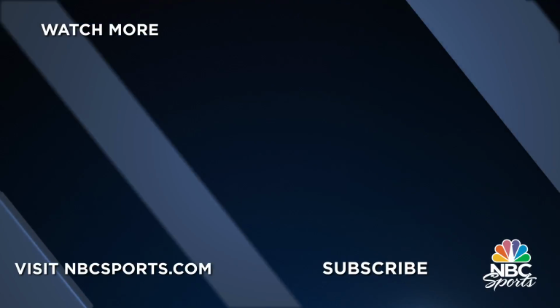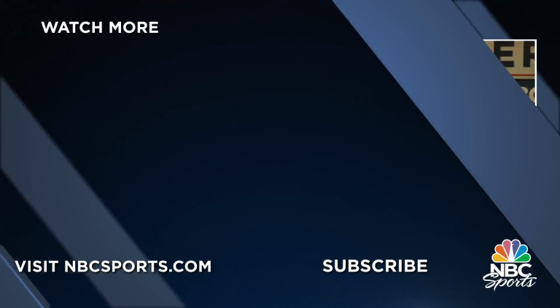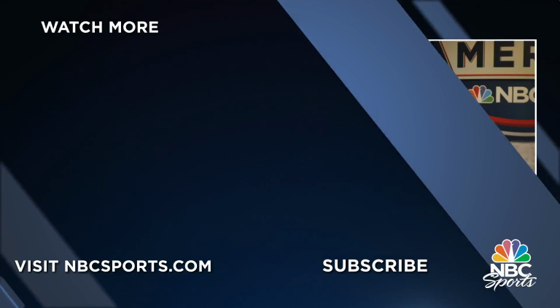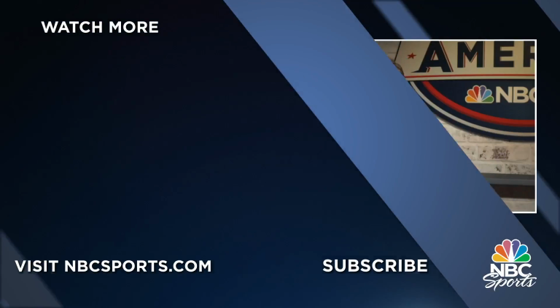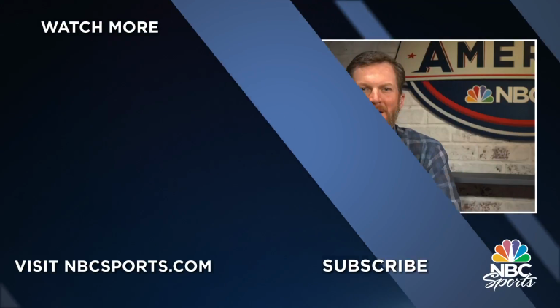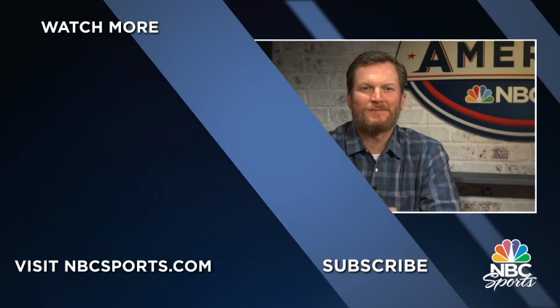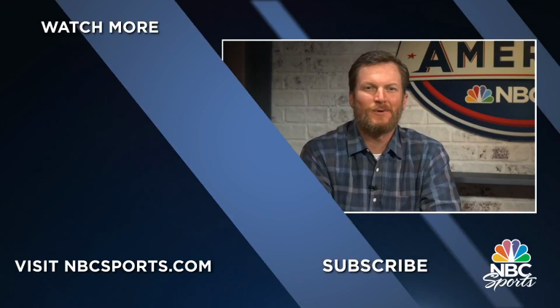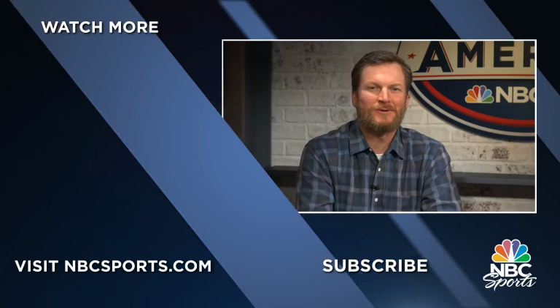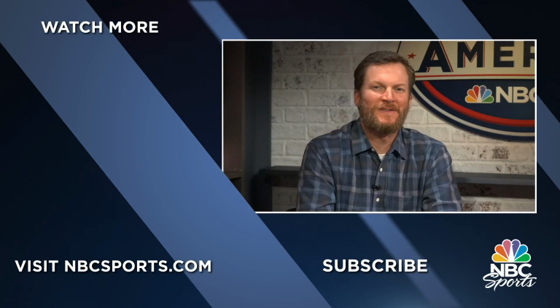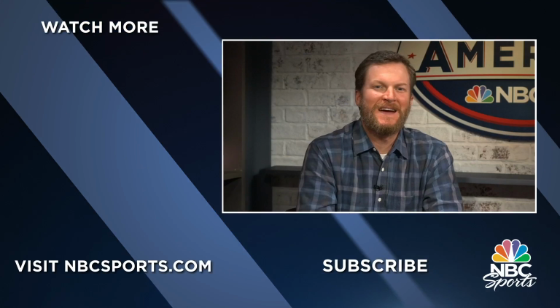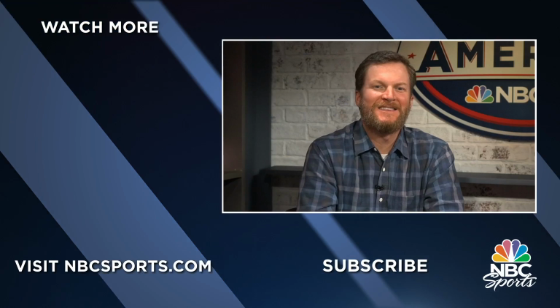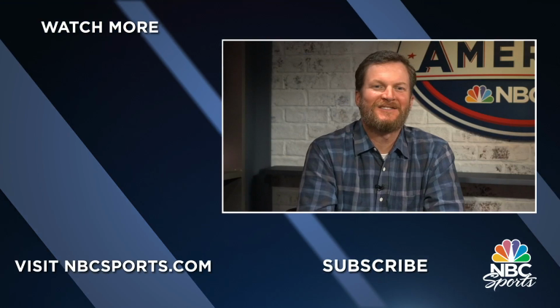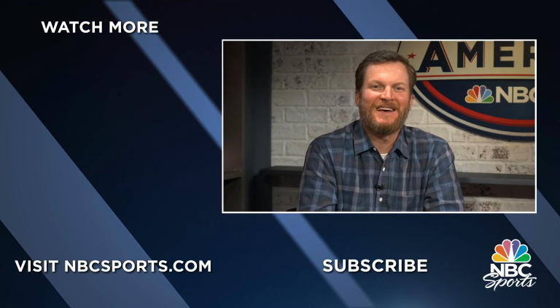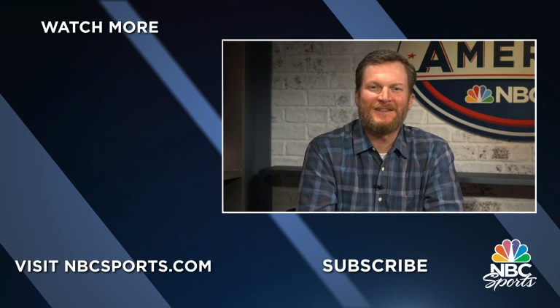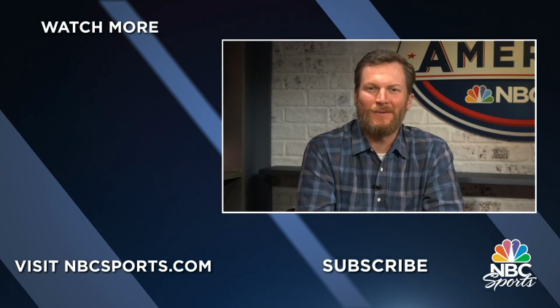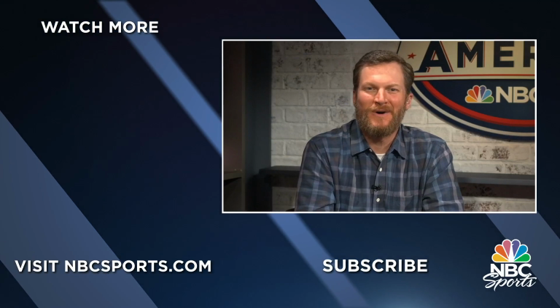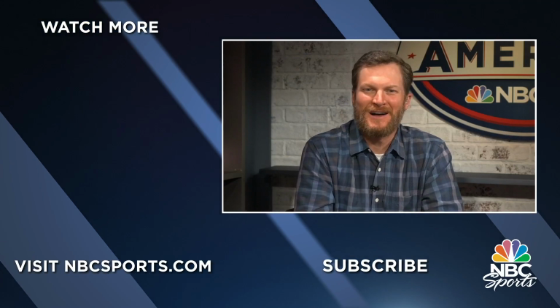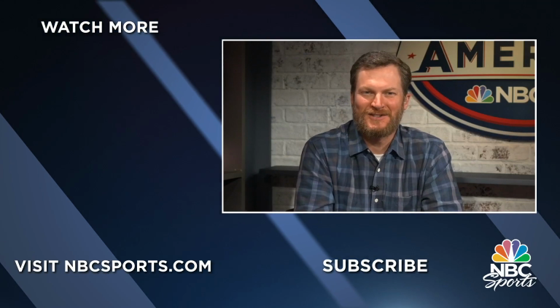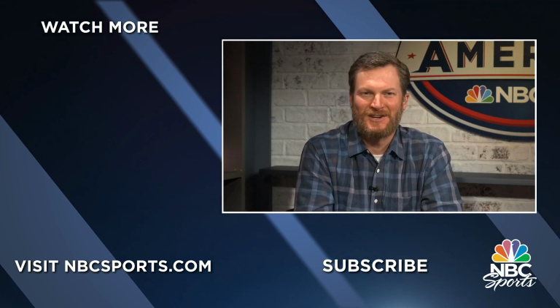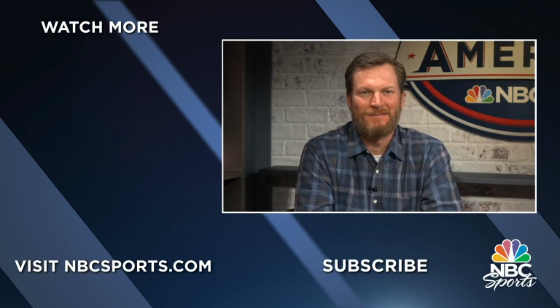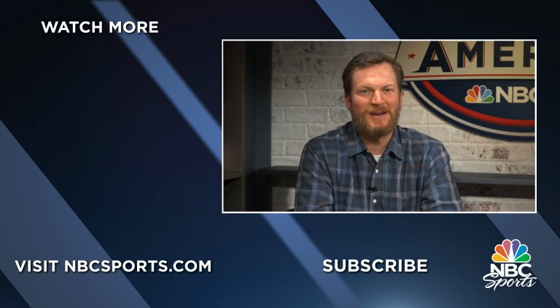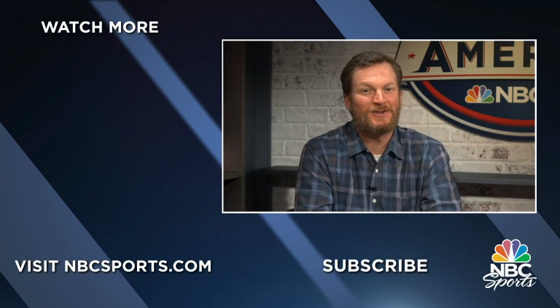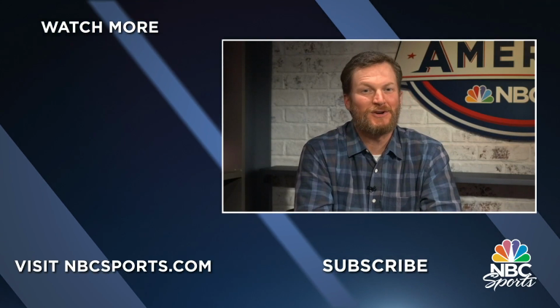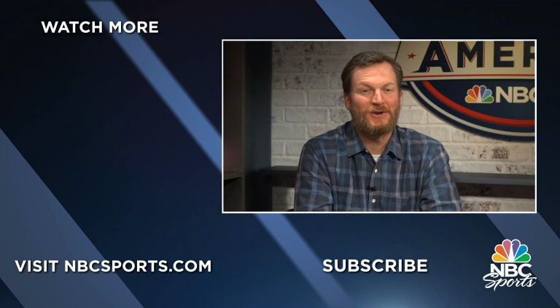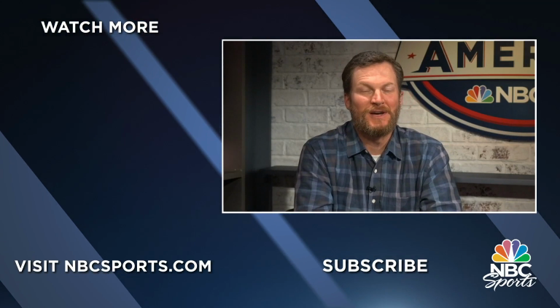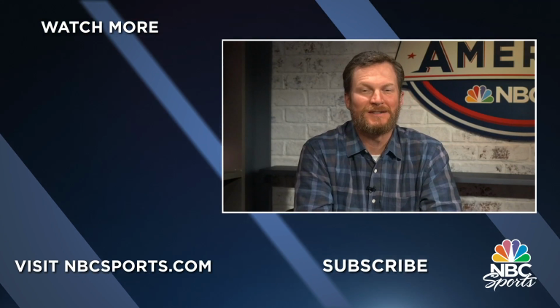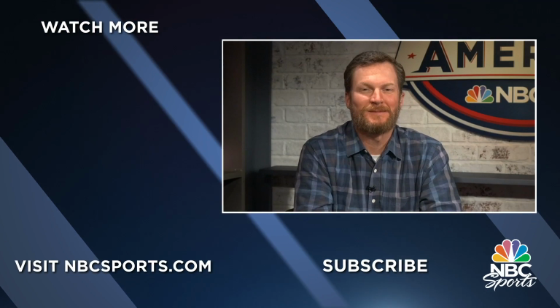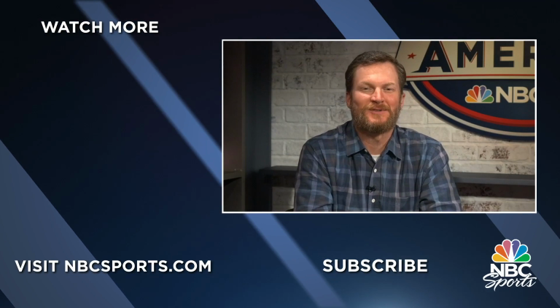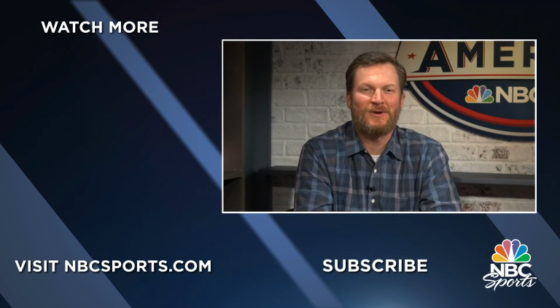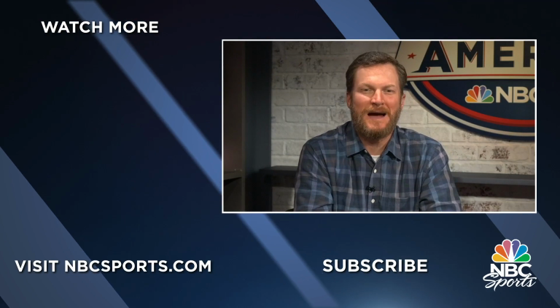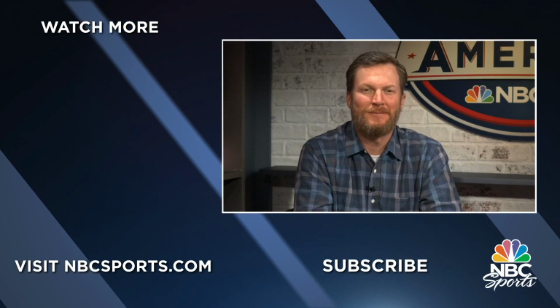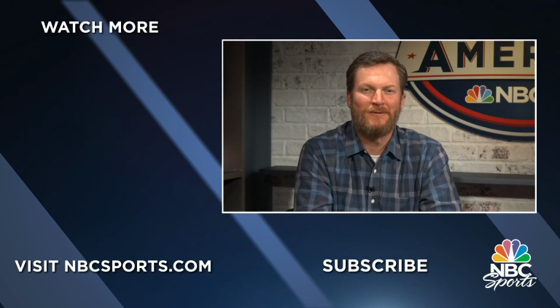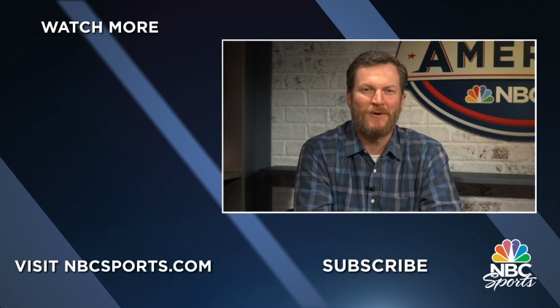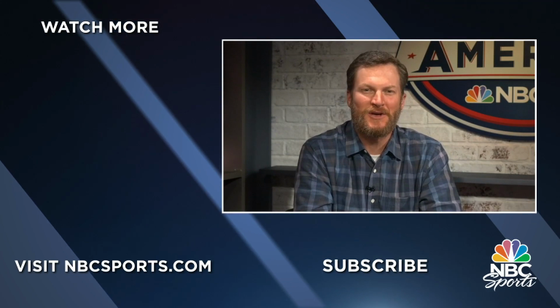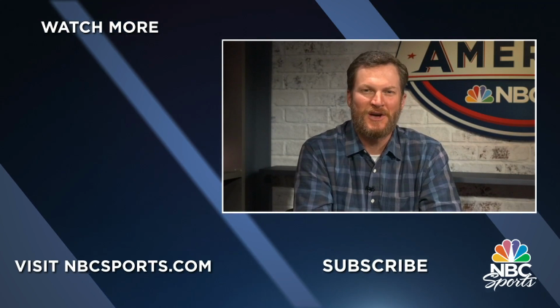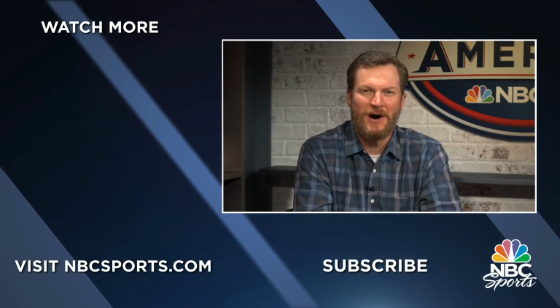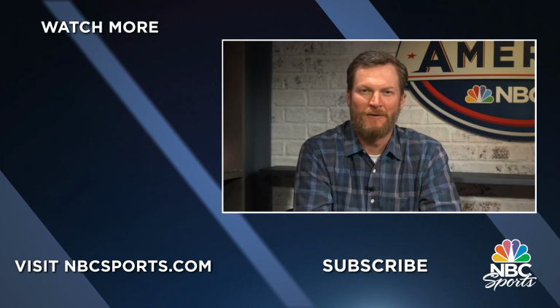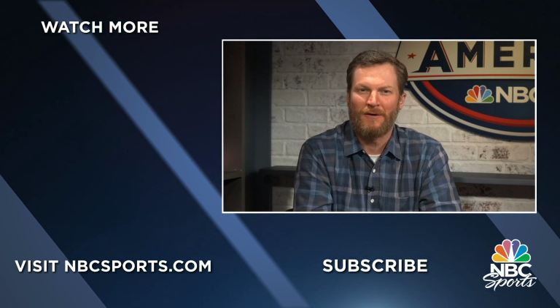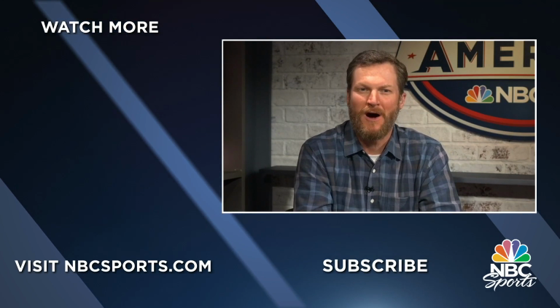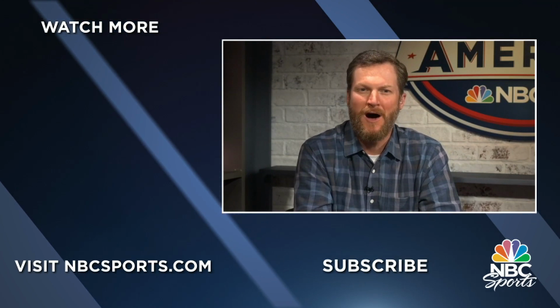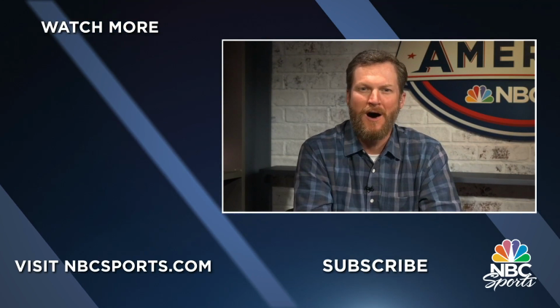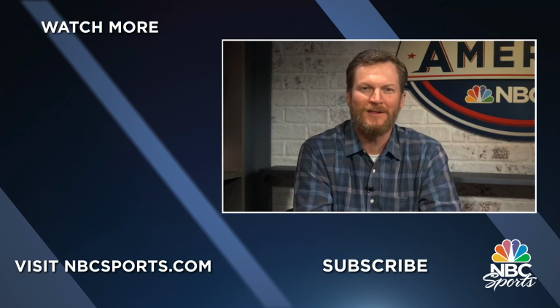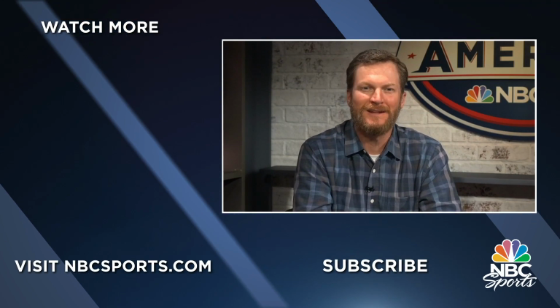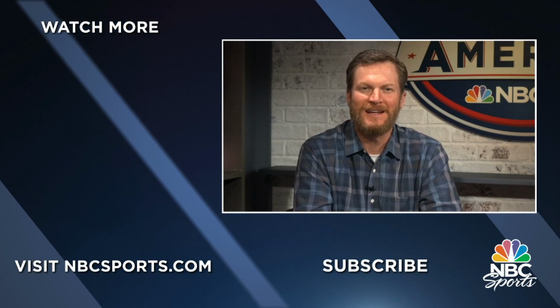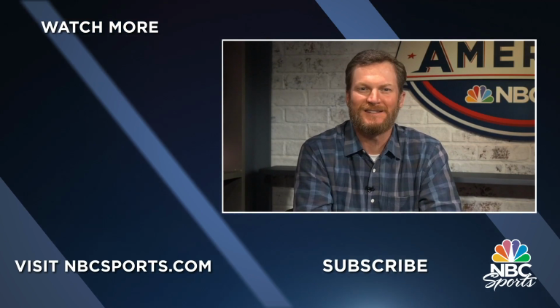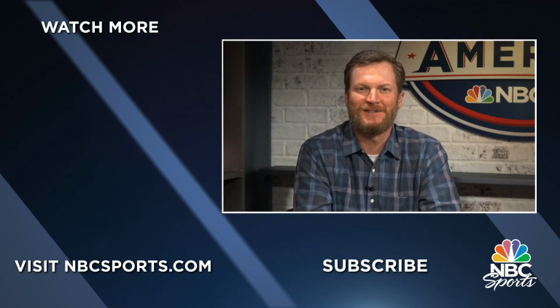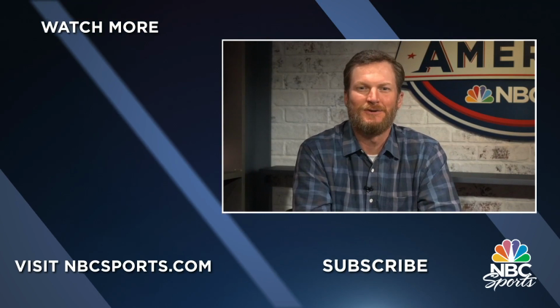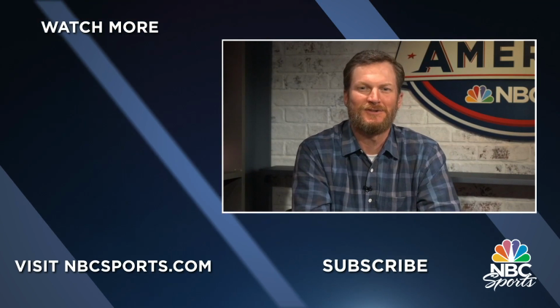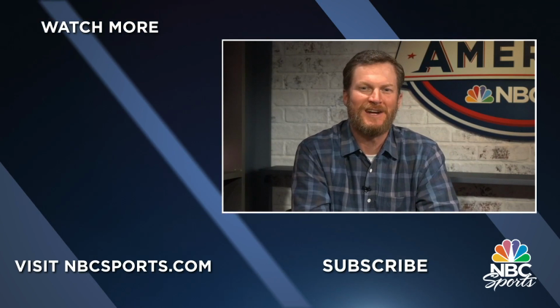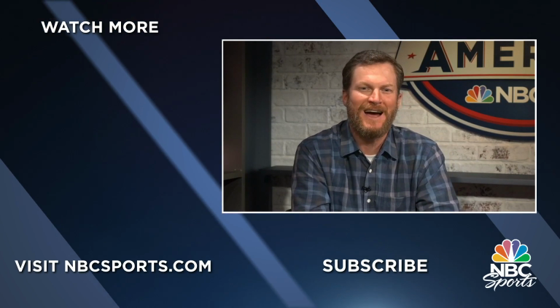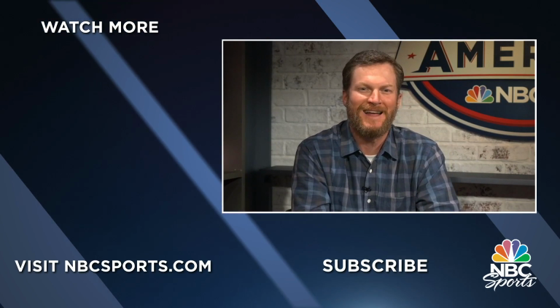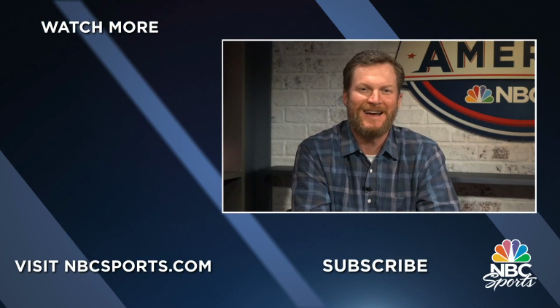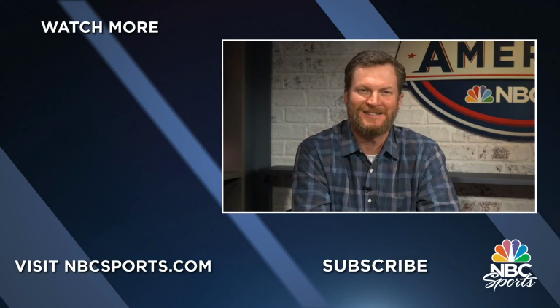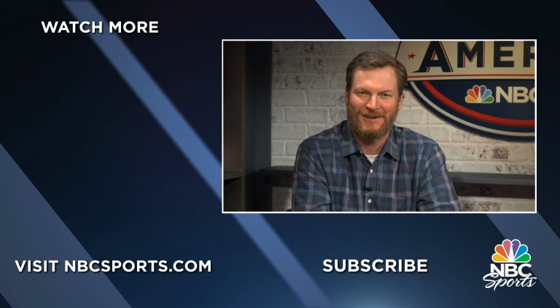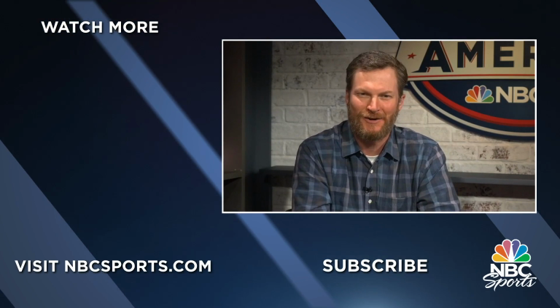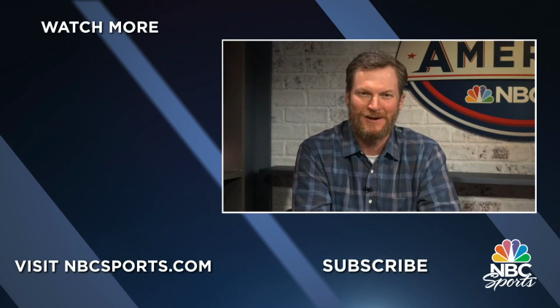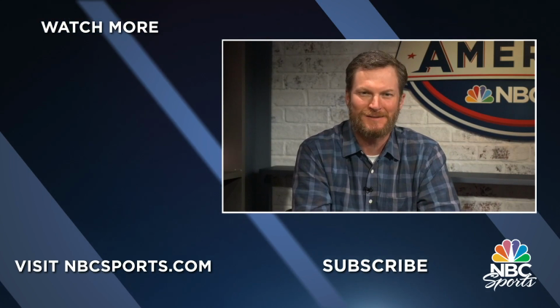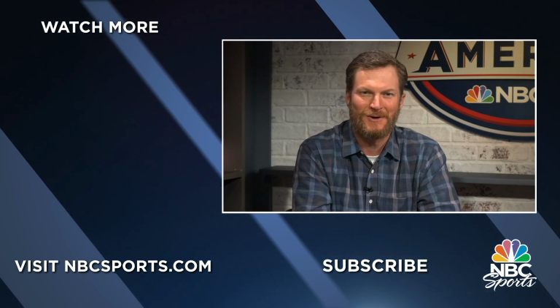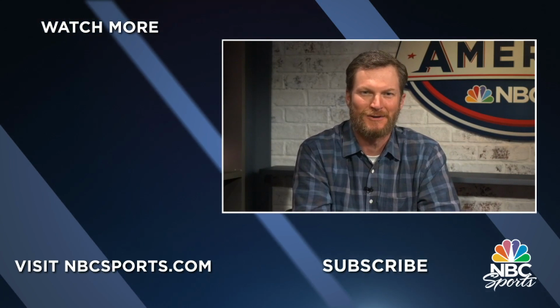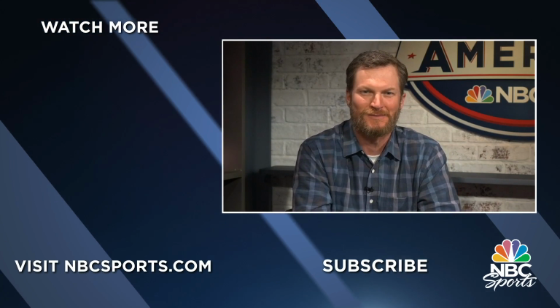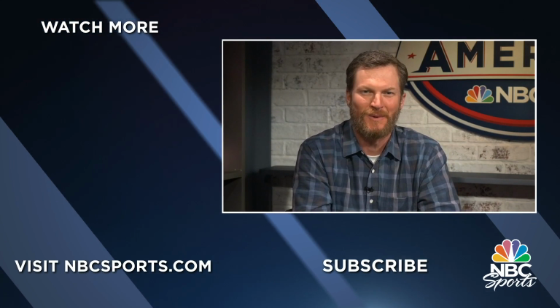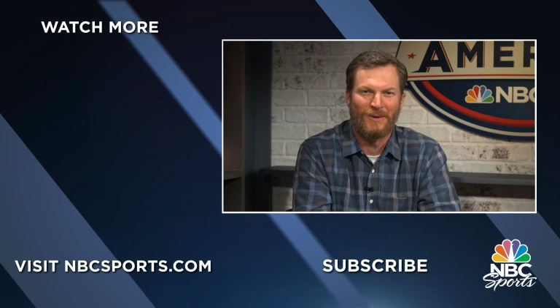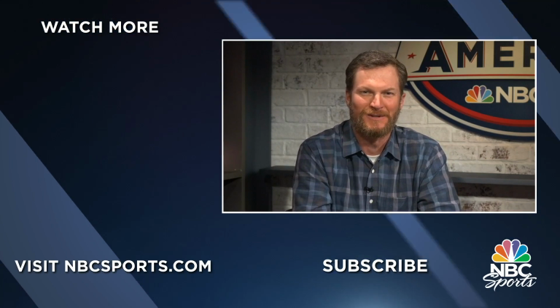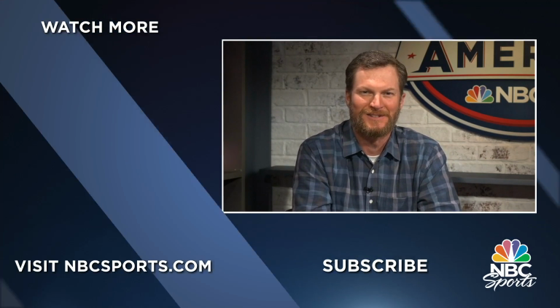Hey motorsports fans, thanks for watching. Make sure you hit subscribe before you go for all the latest news and highlights across motorsports.